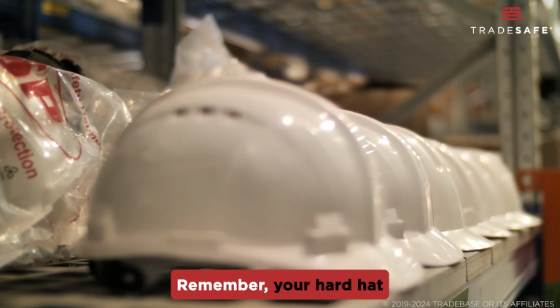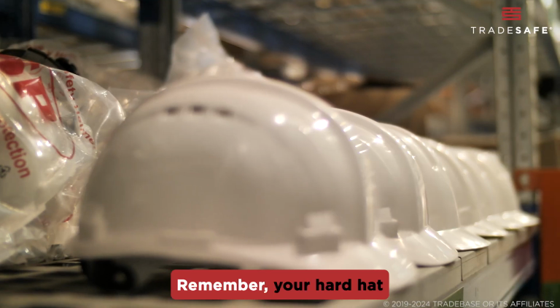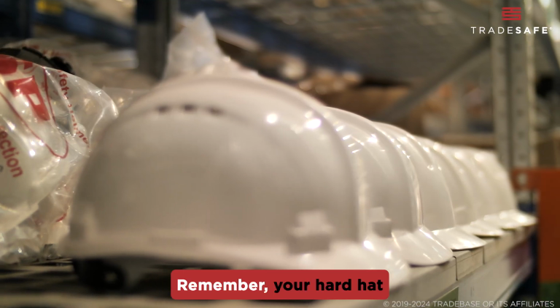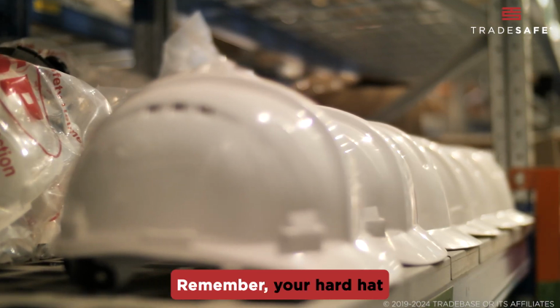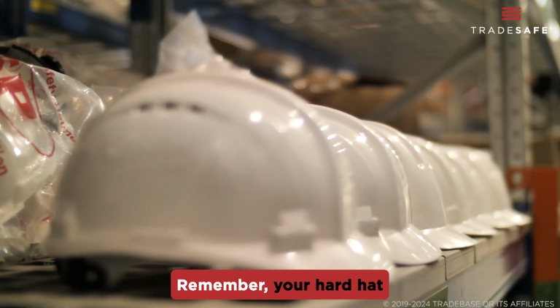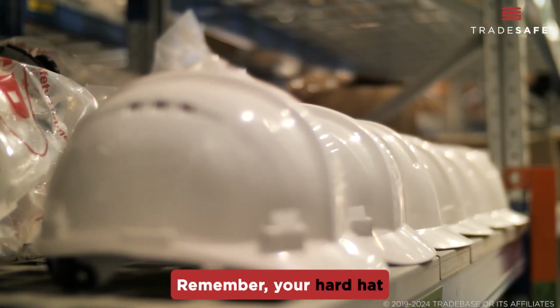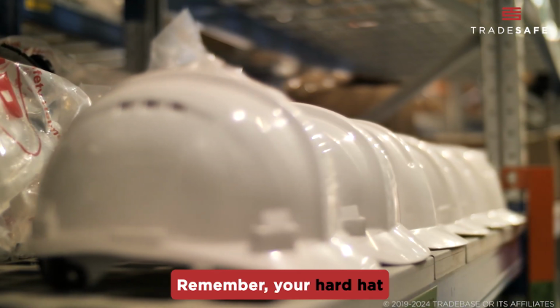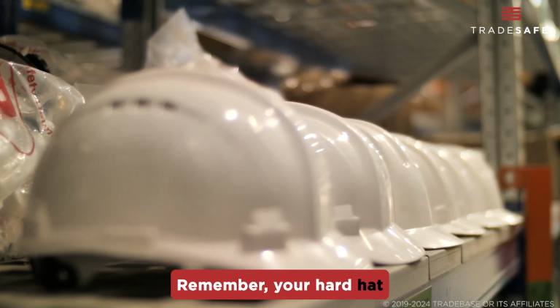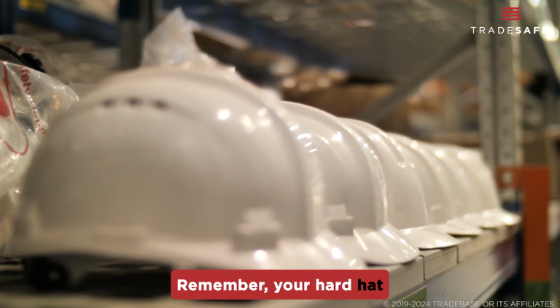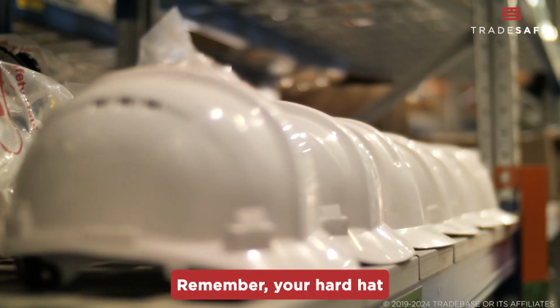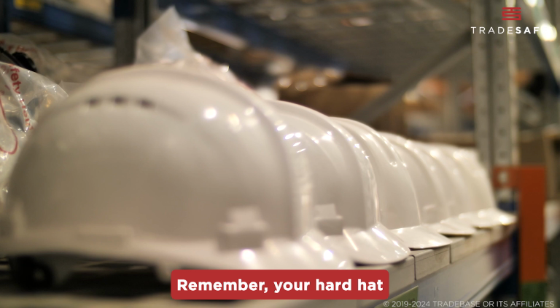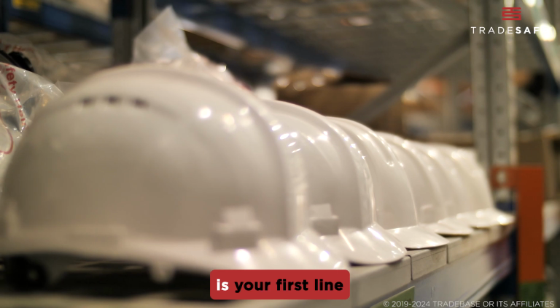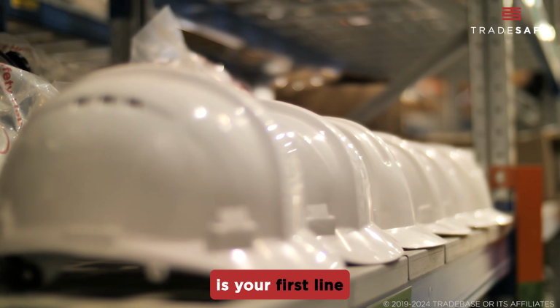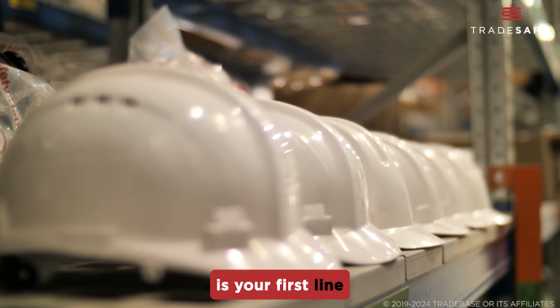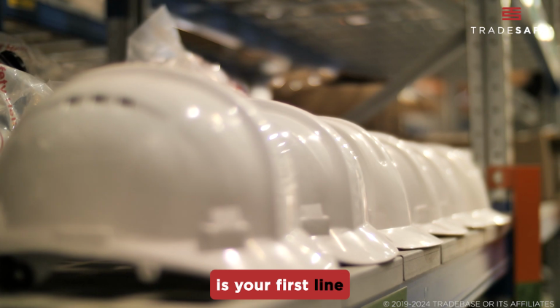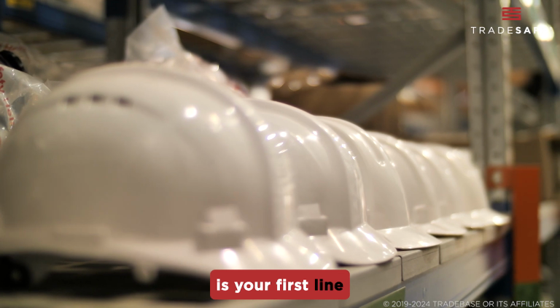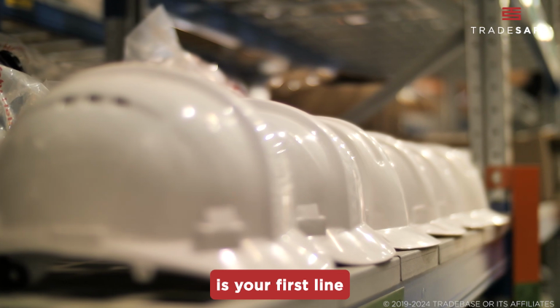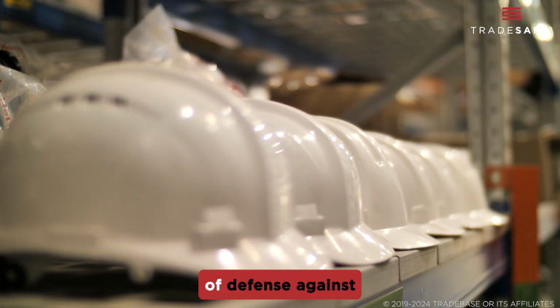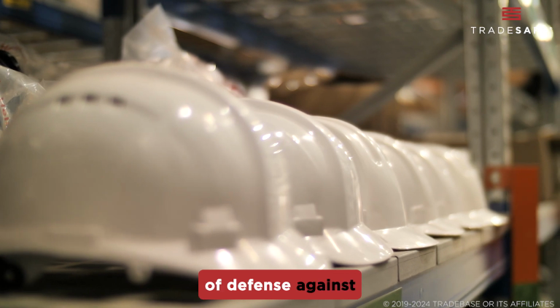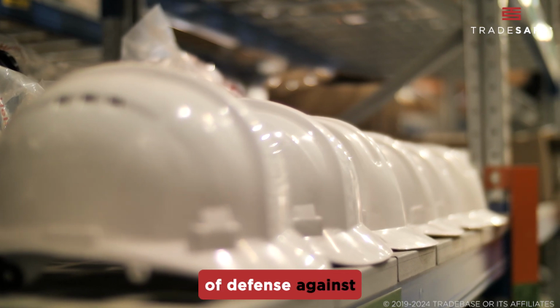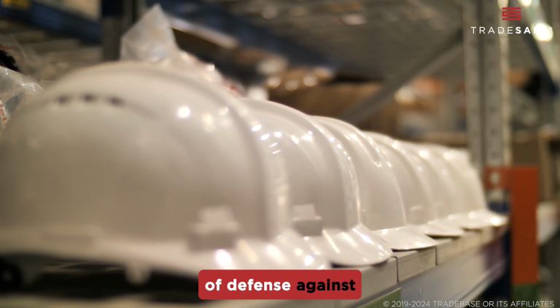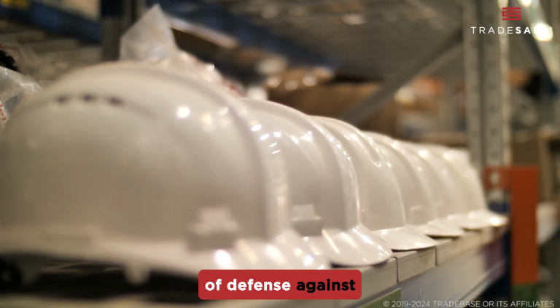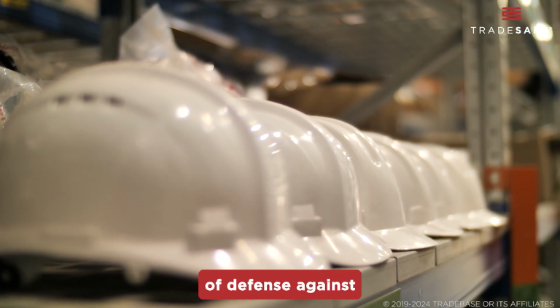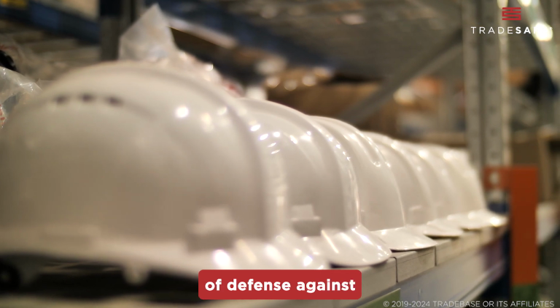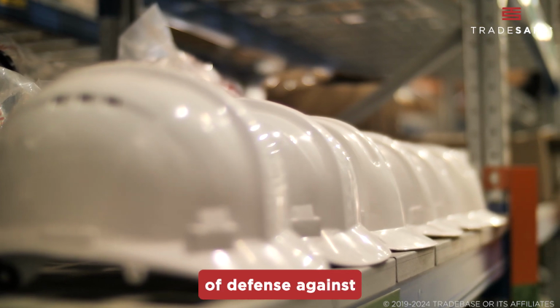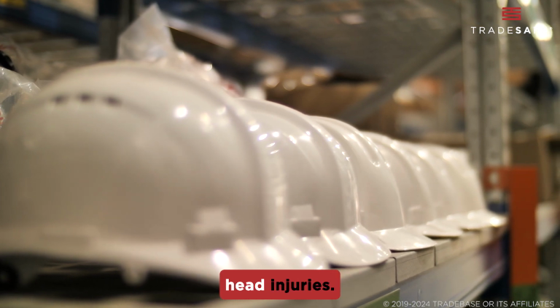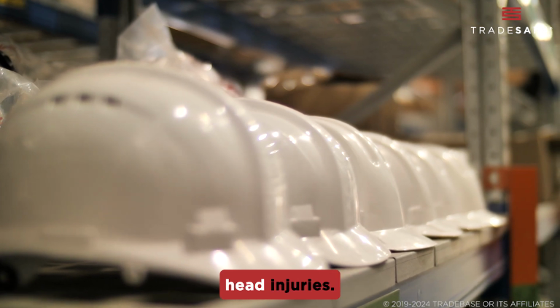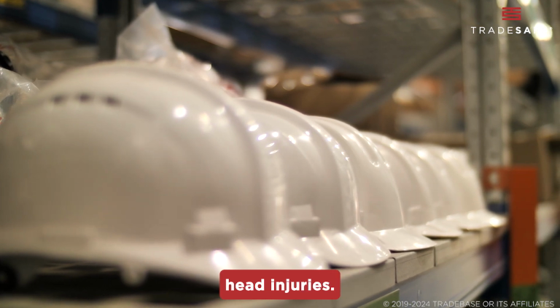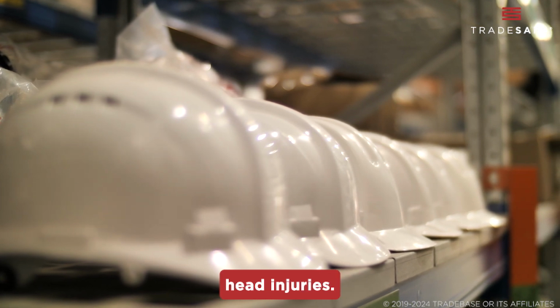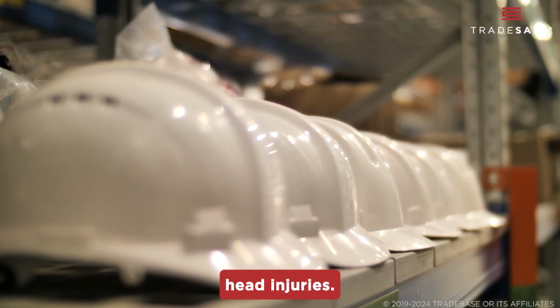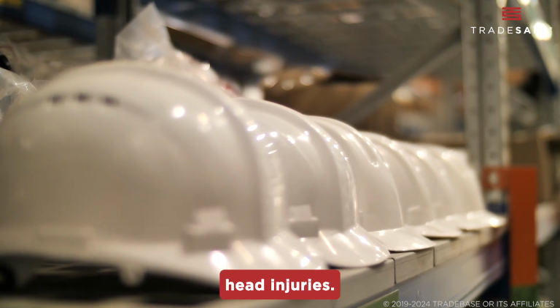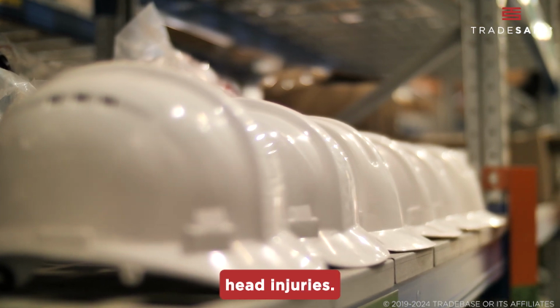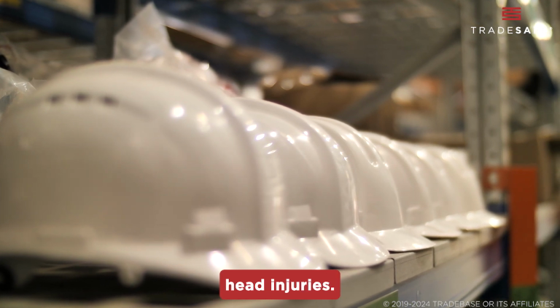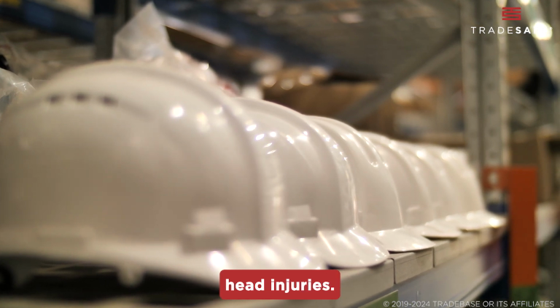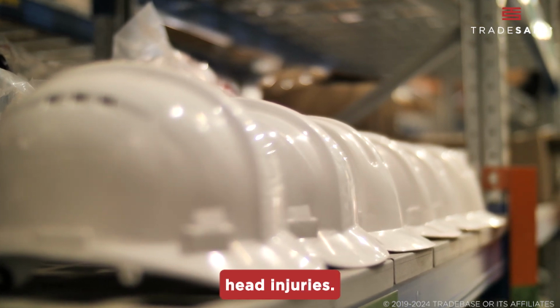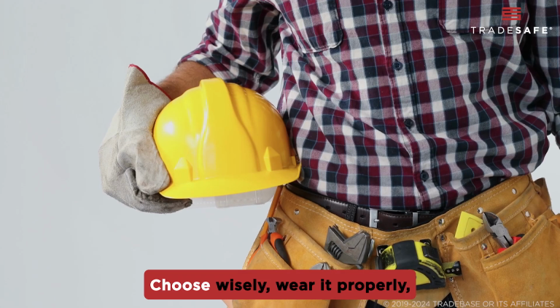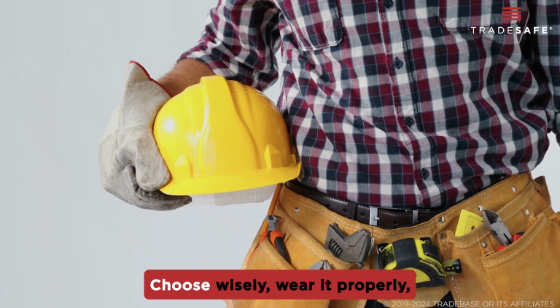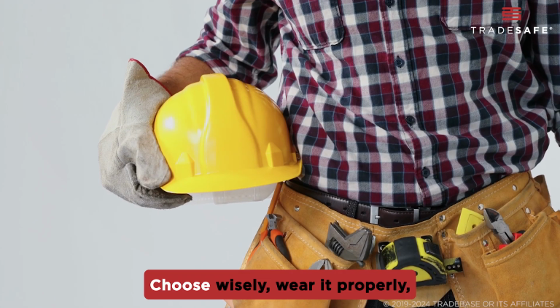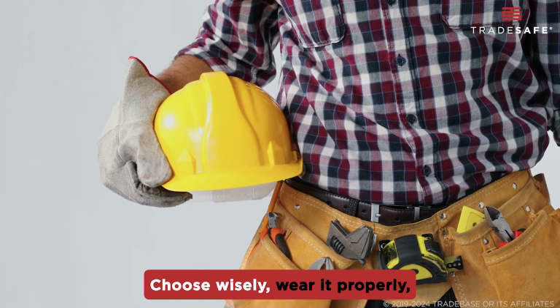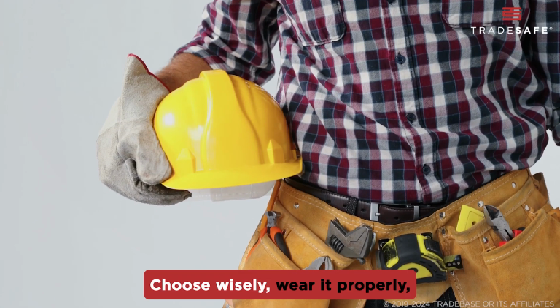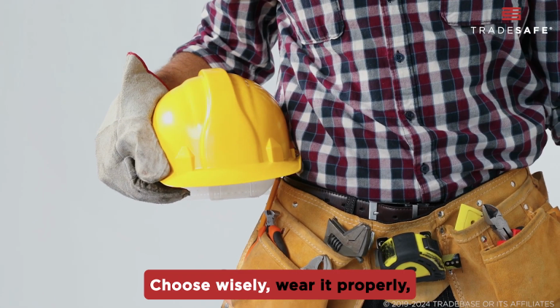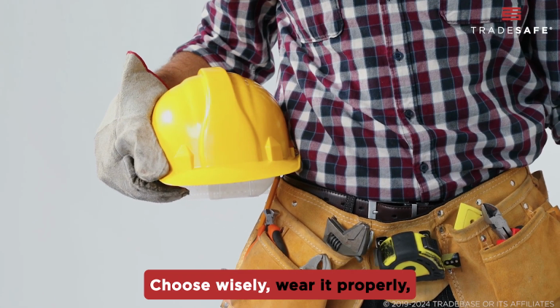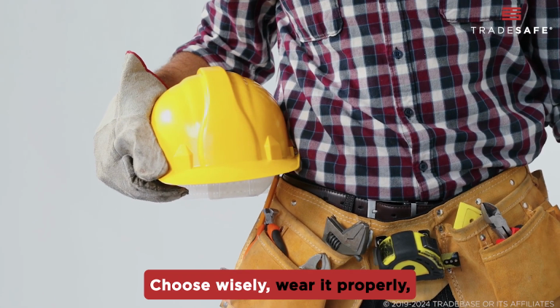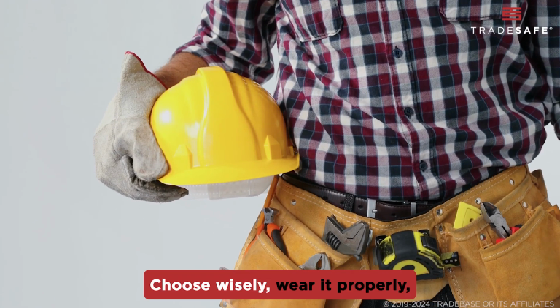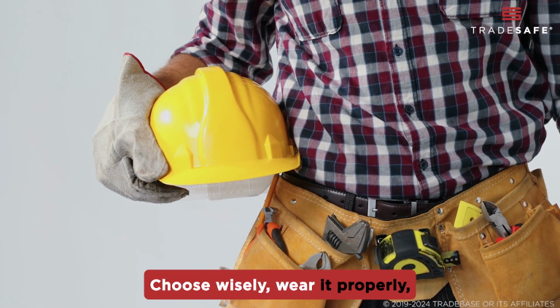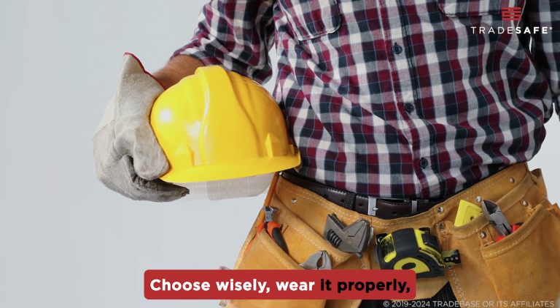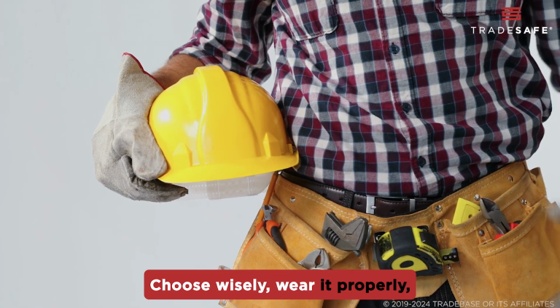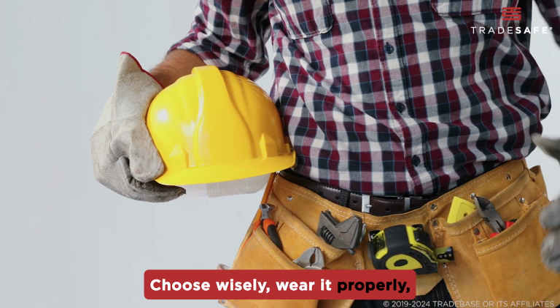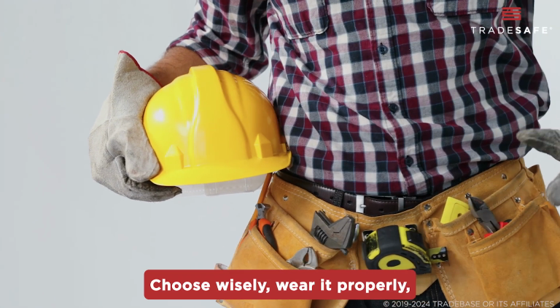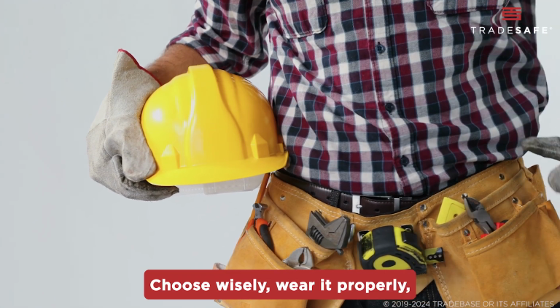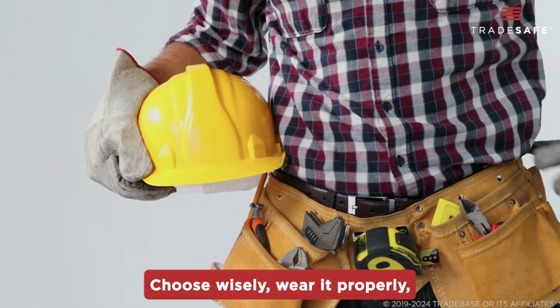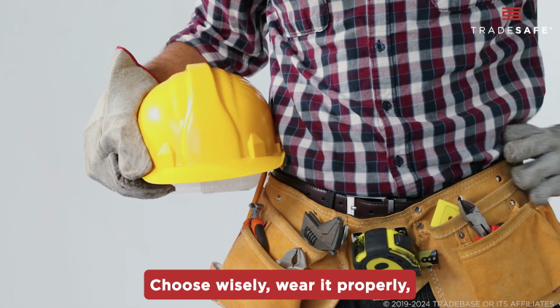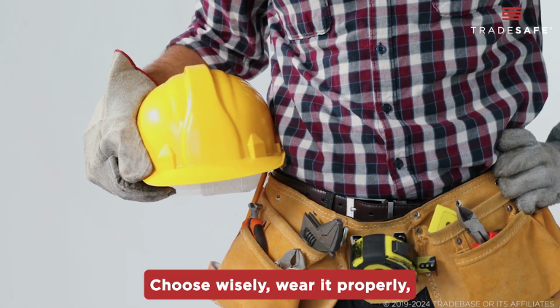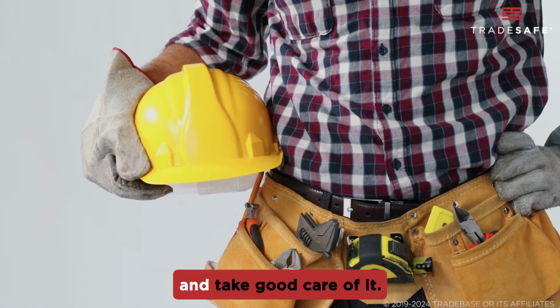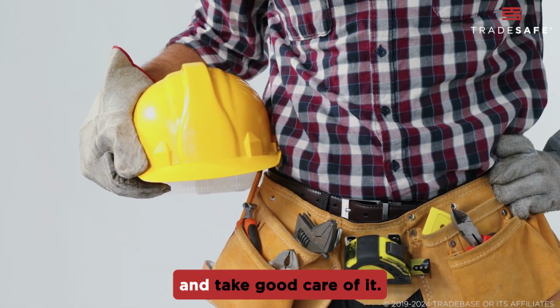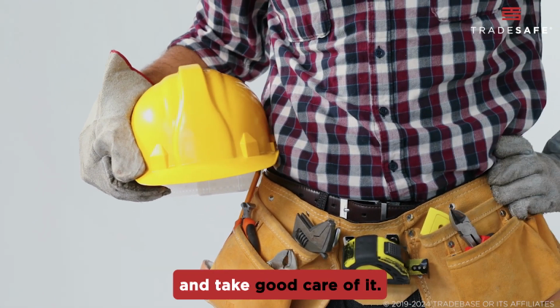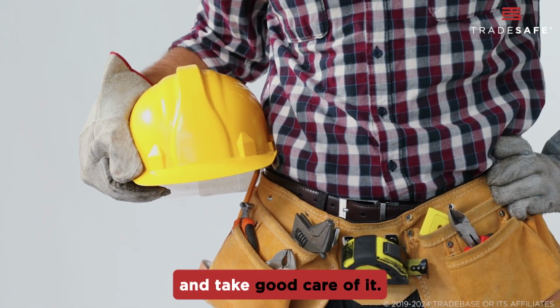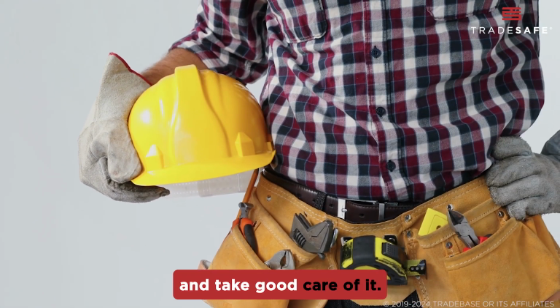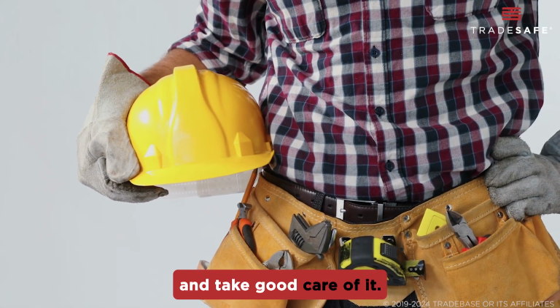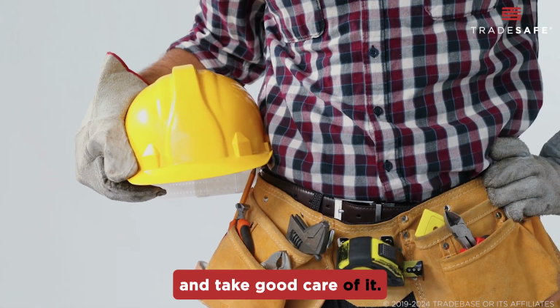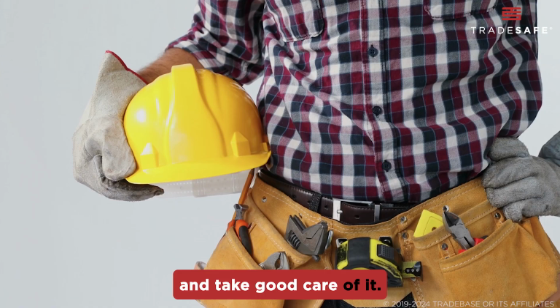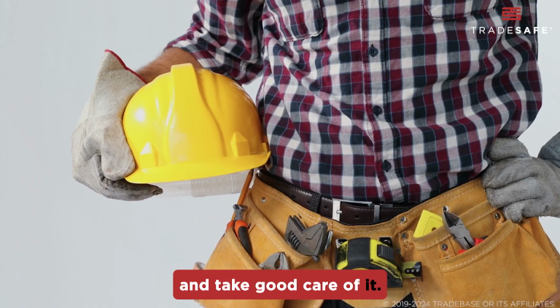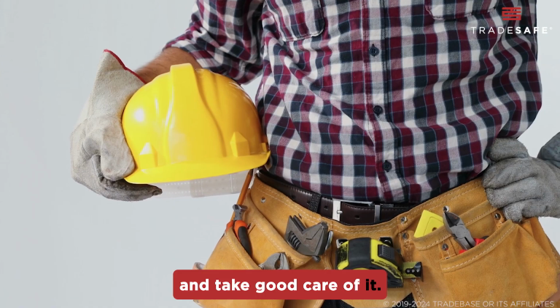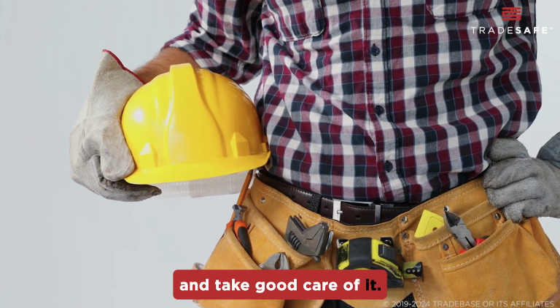Remember, your hard hat is your first line of defense against head injuries. Choose wisely, wear it properly, and take good care of it.